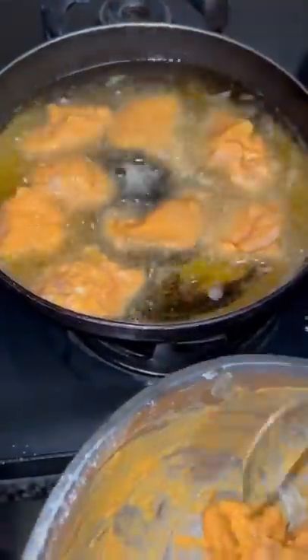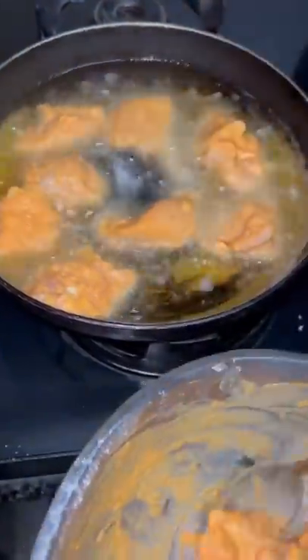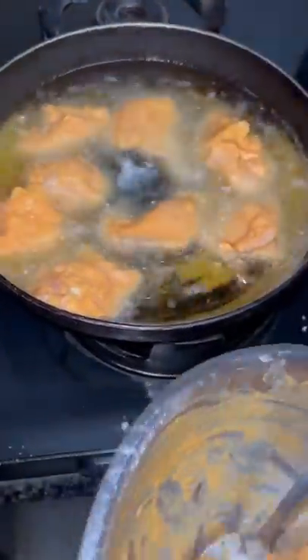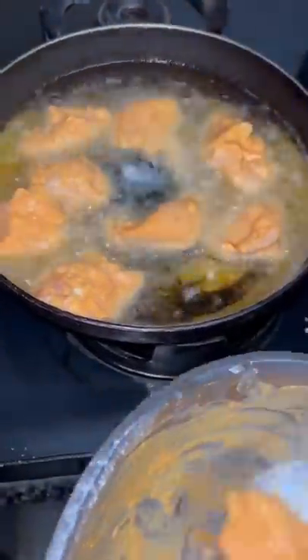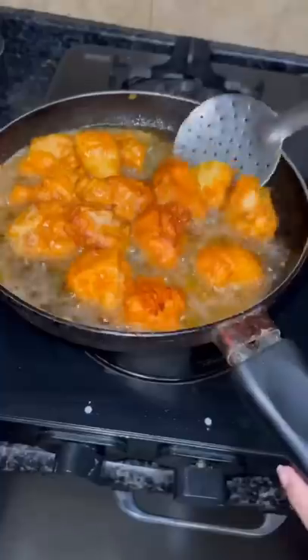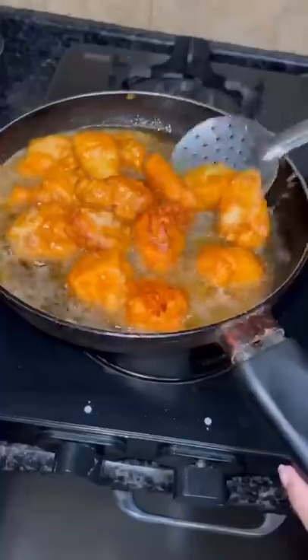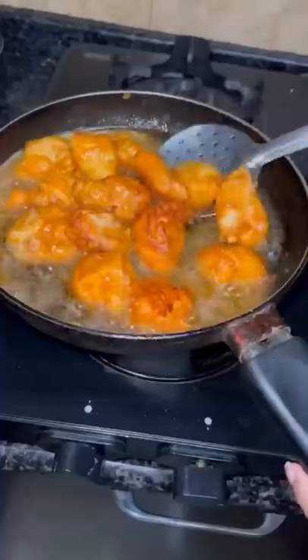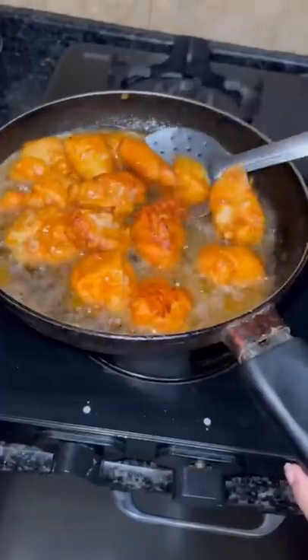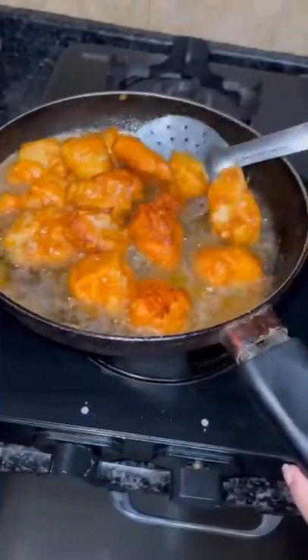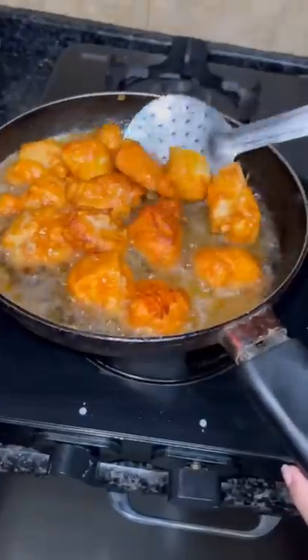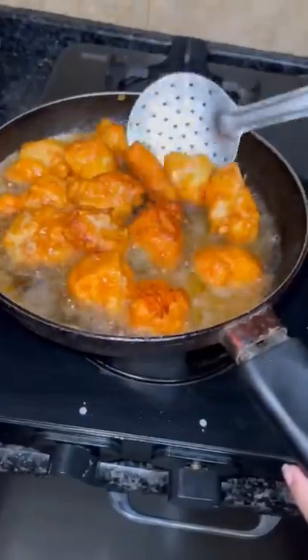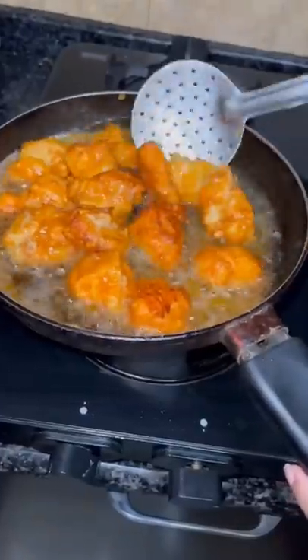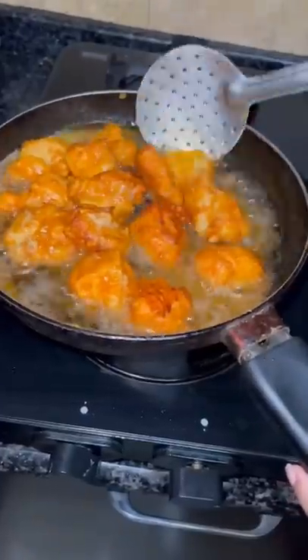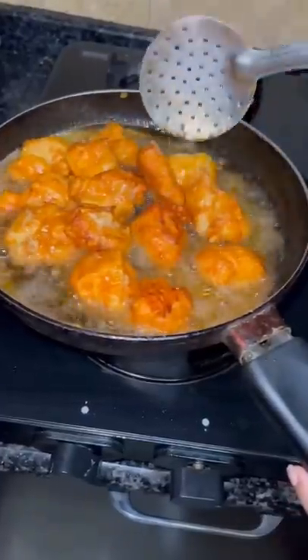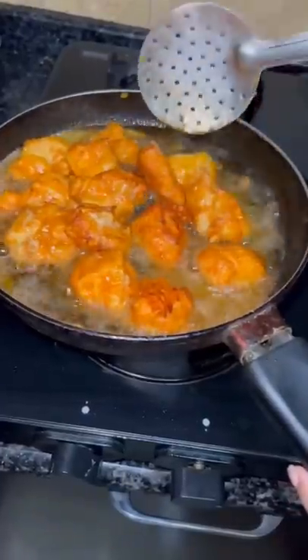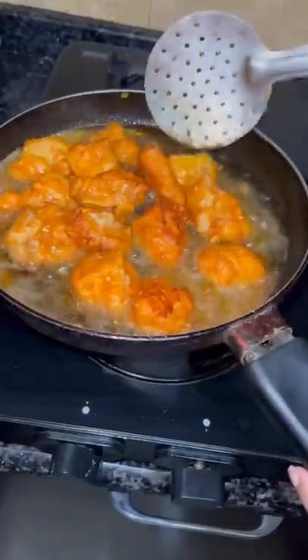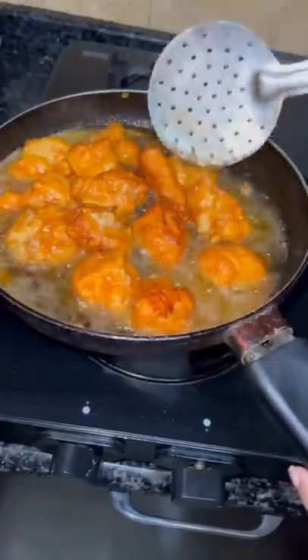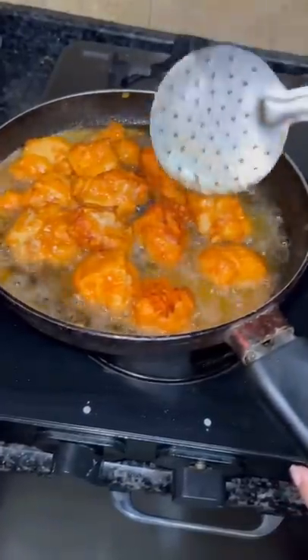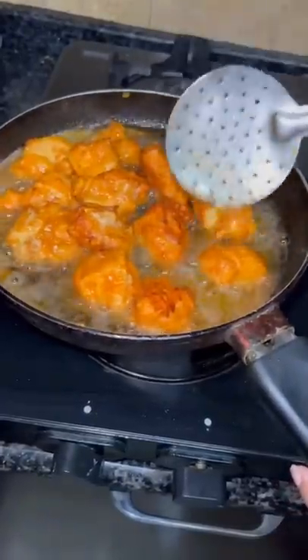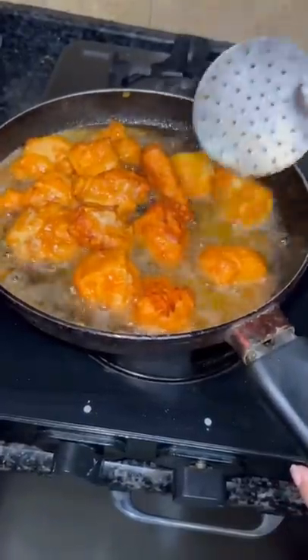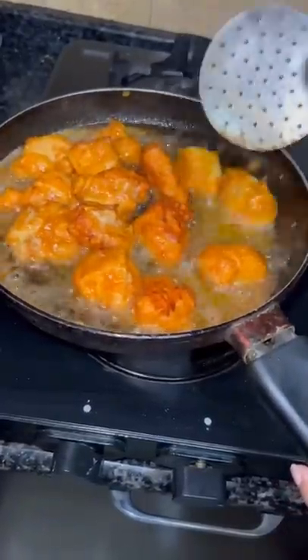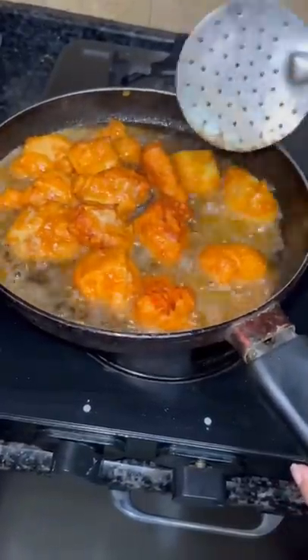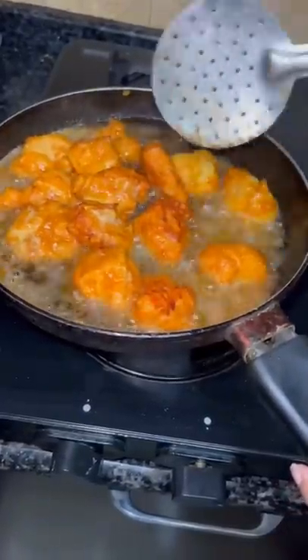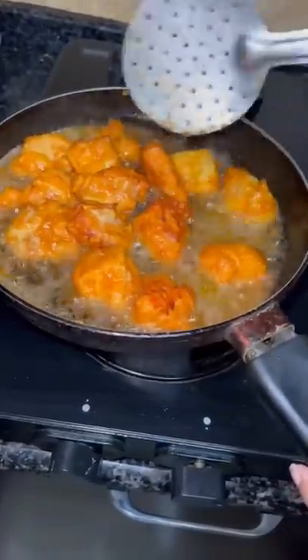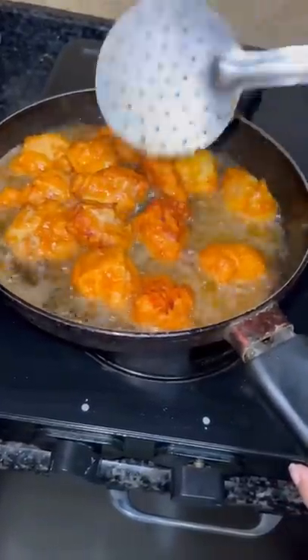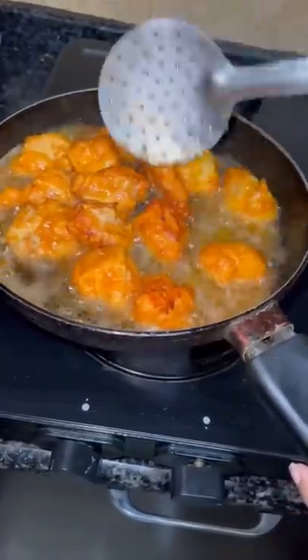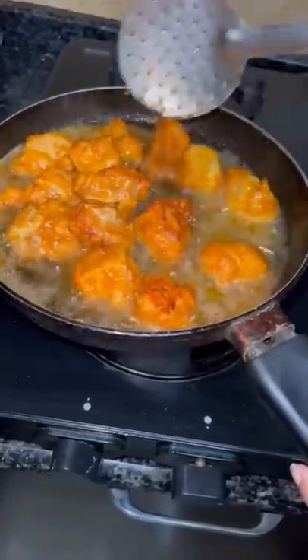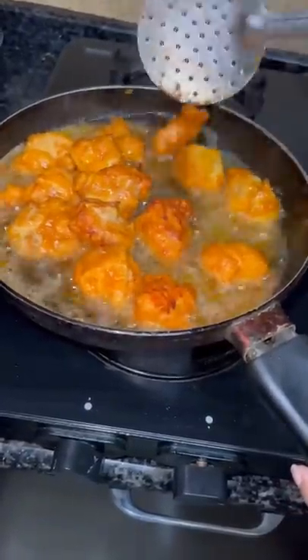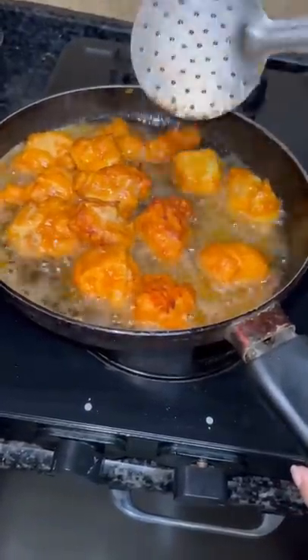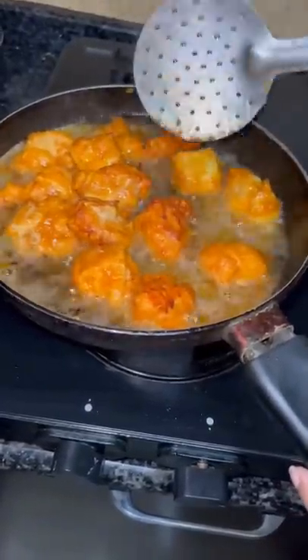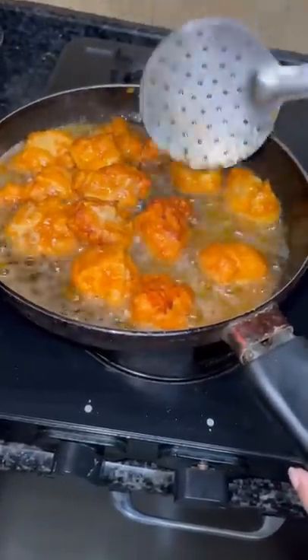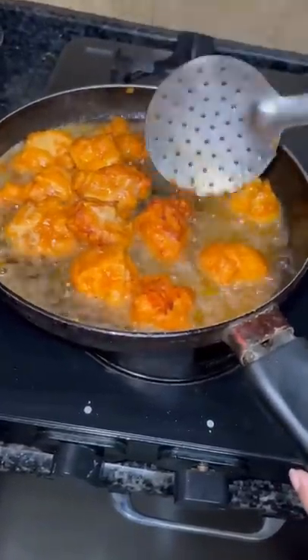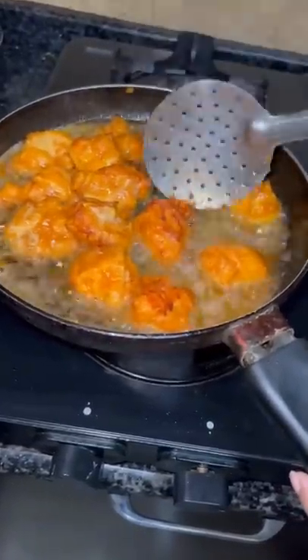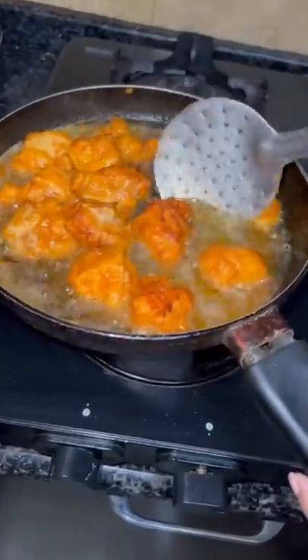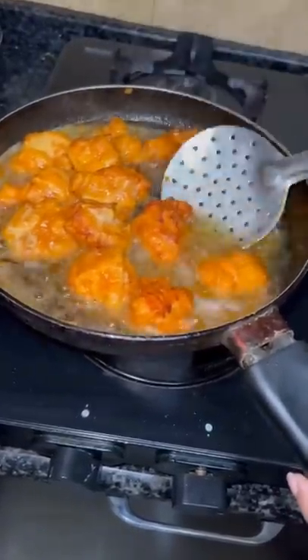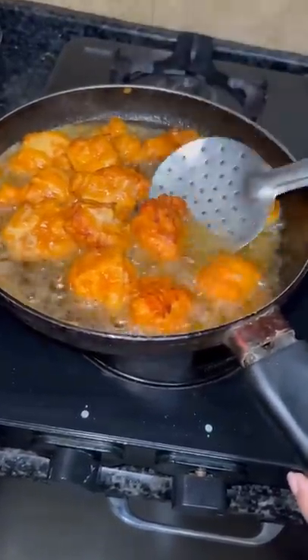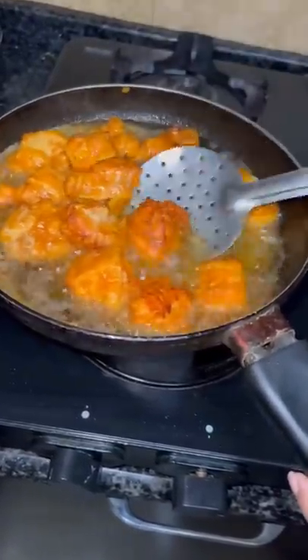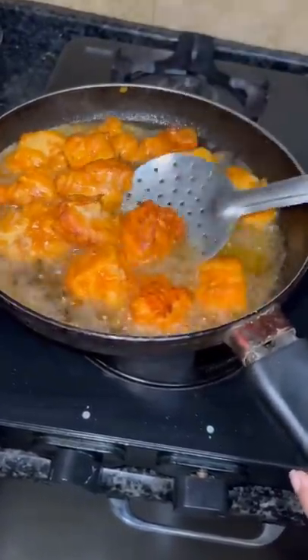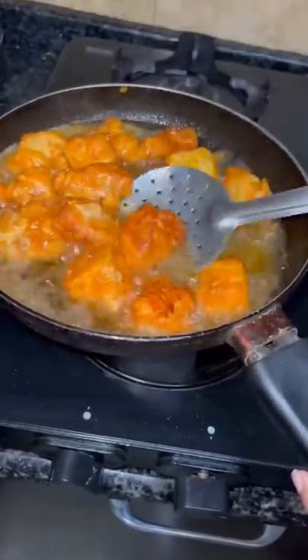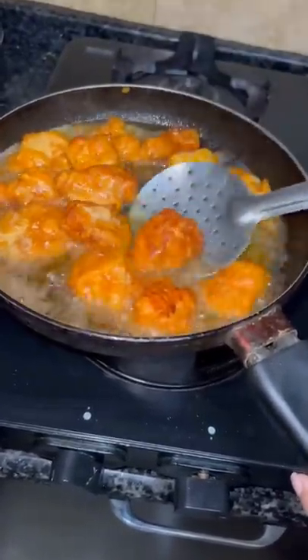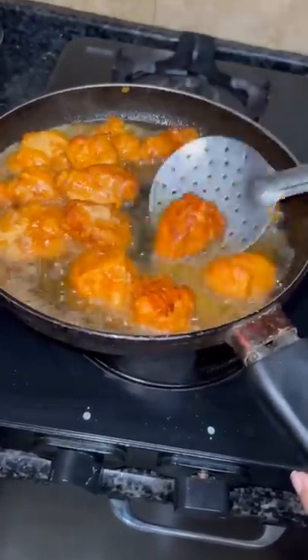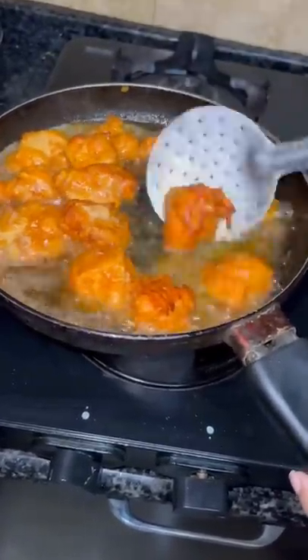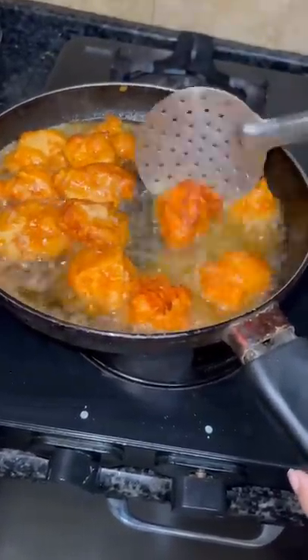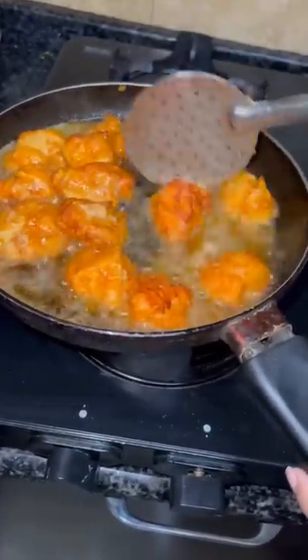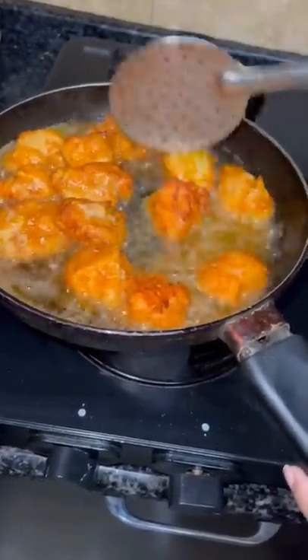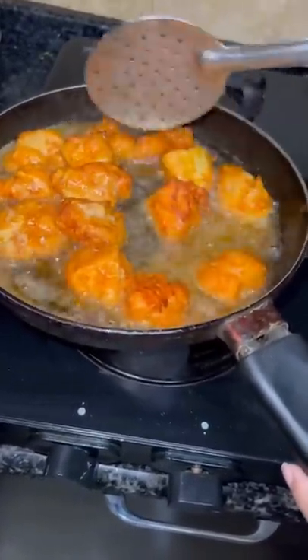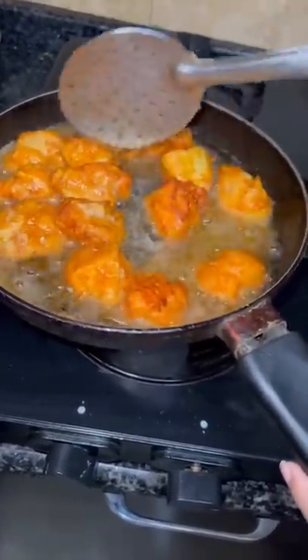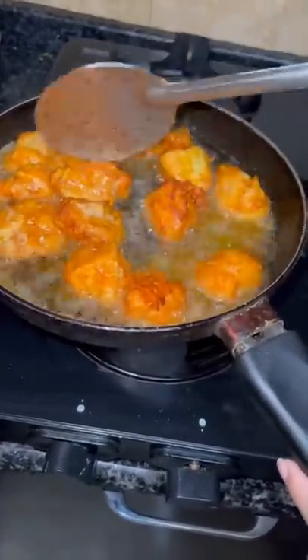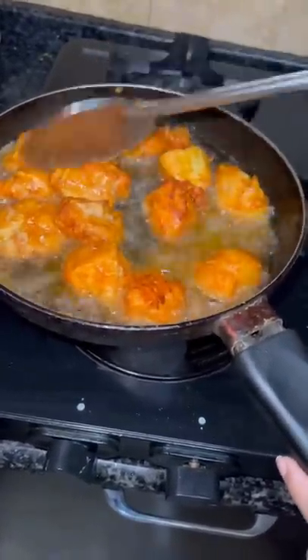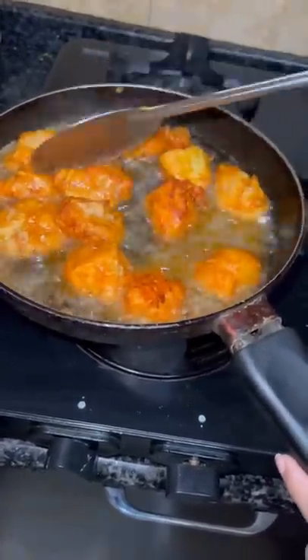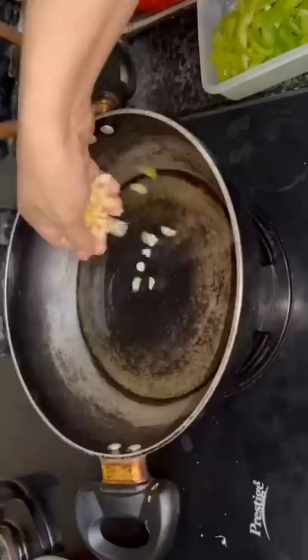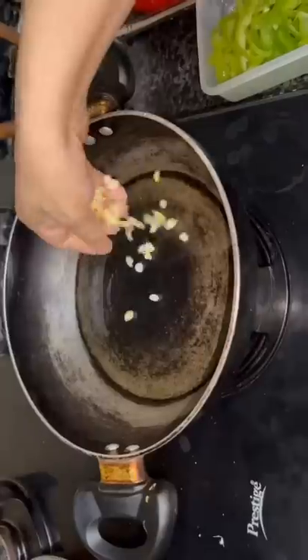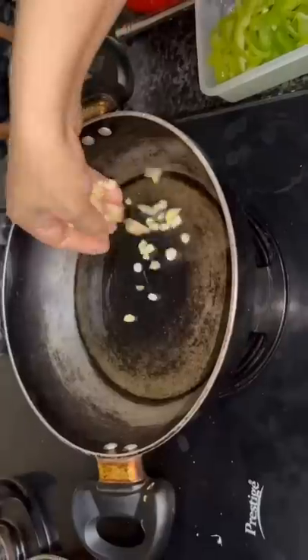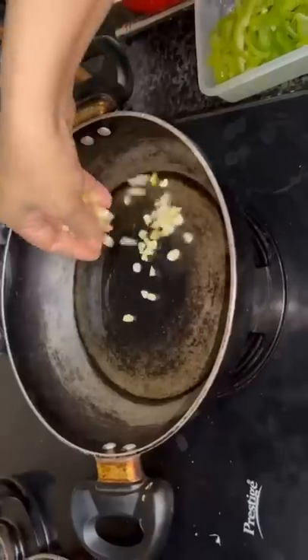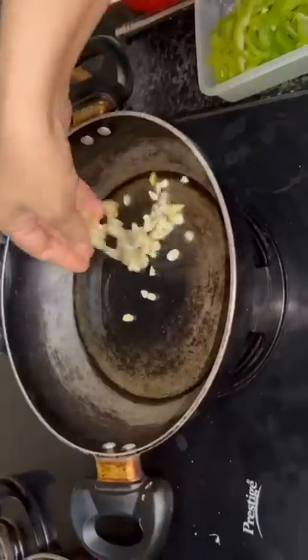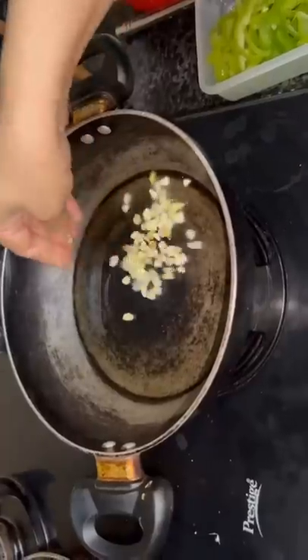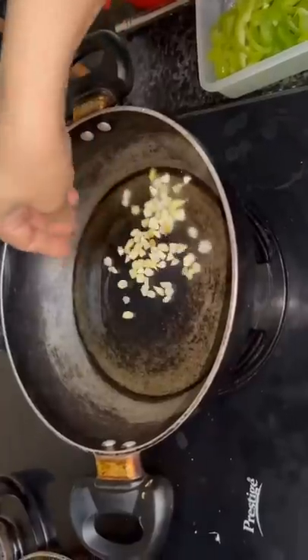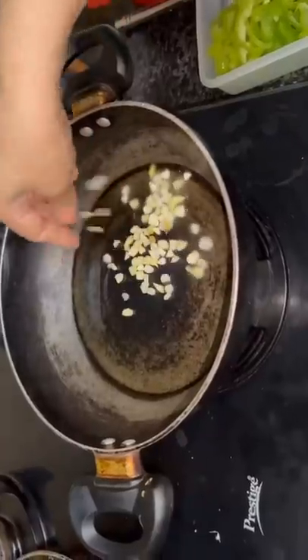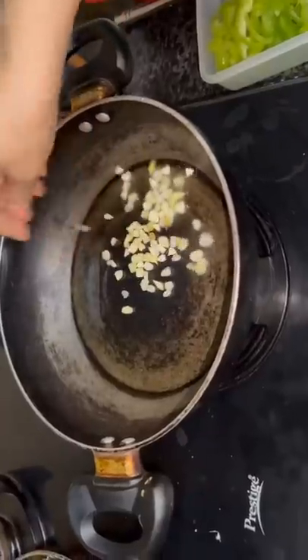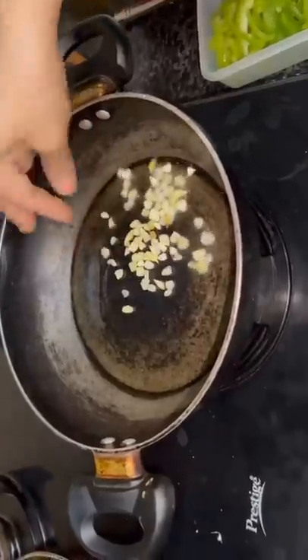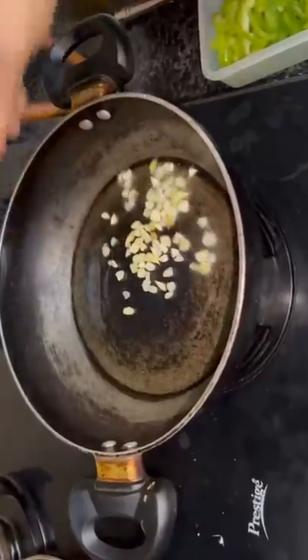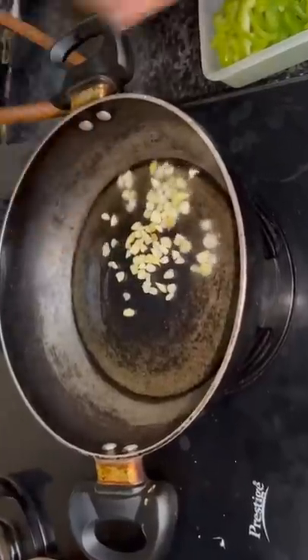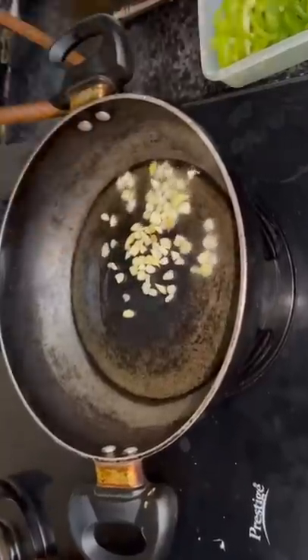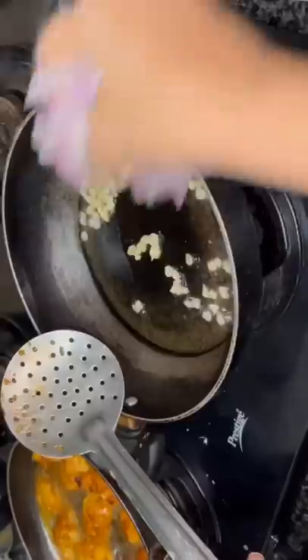So, we have to fry this boneless marinated chicken before it gets golden brown and it gets softly cooked.